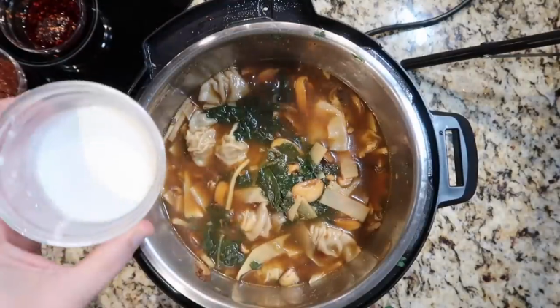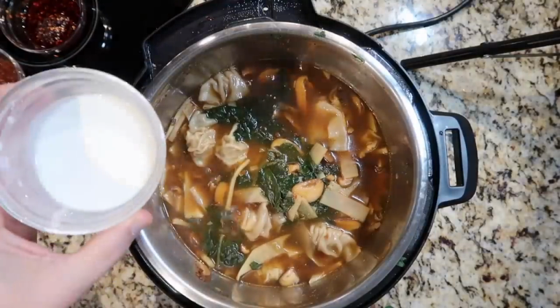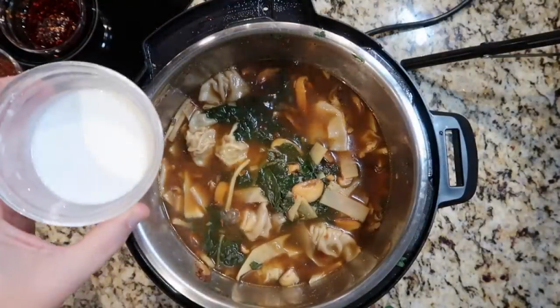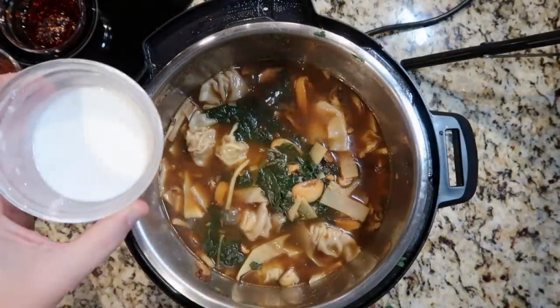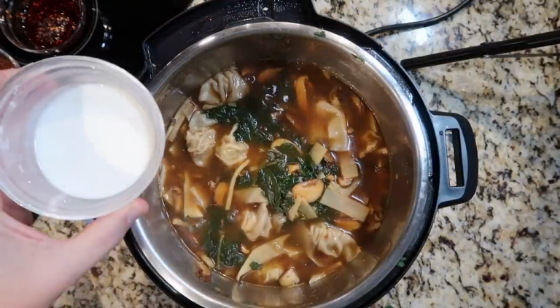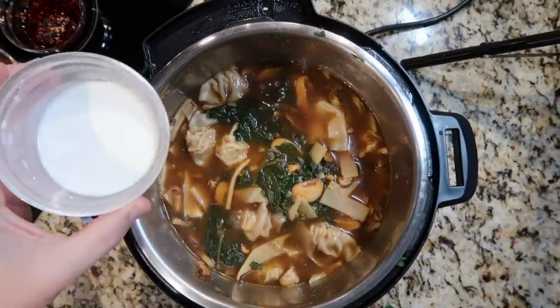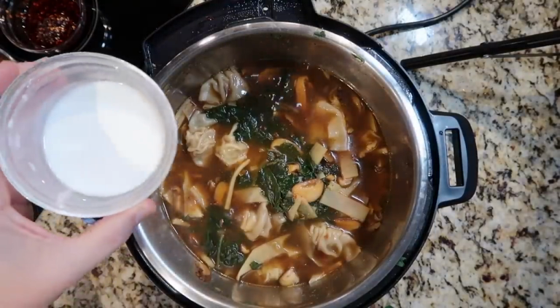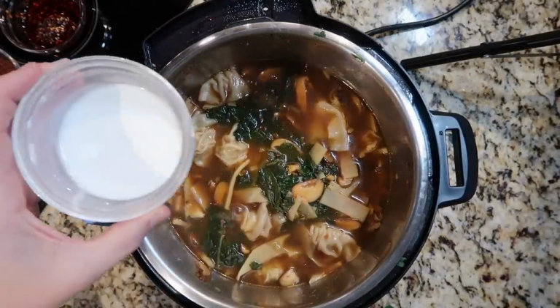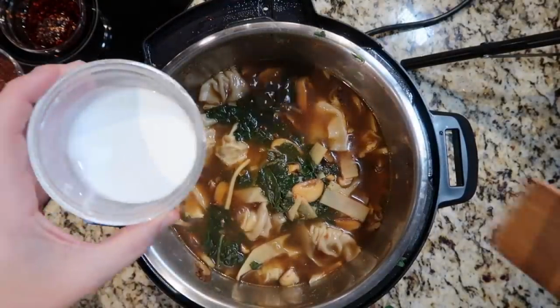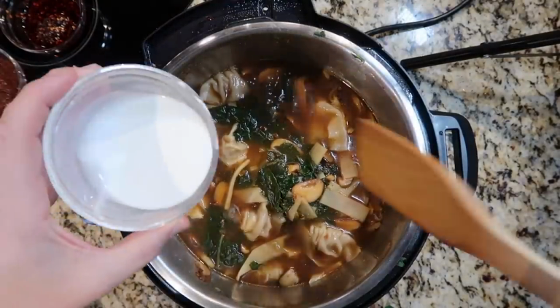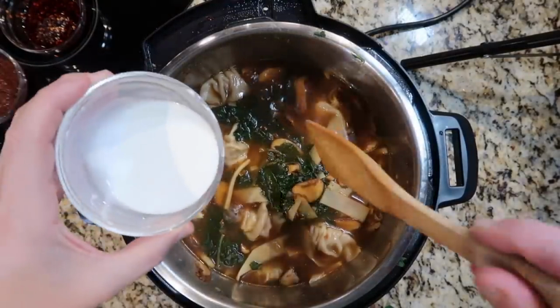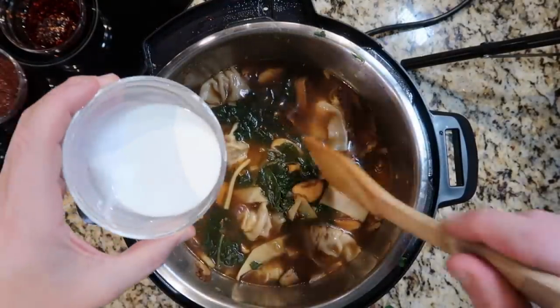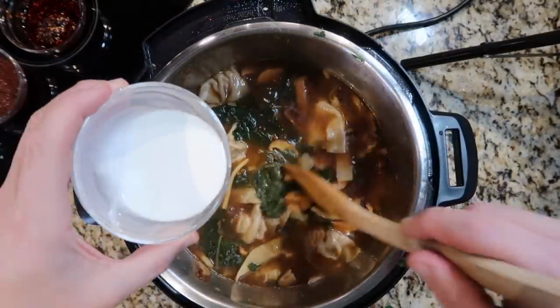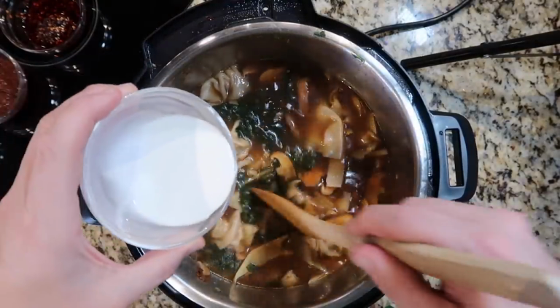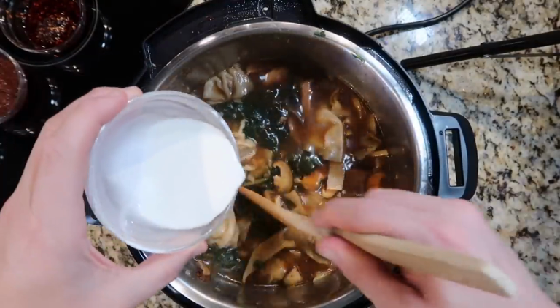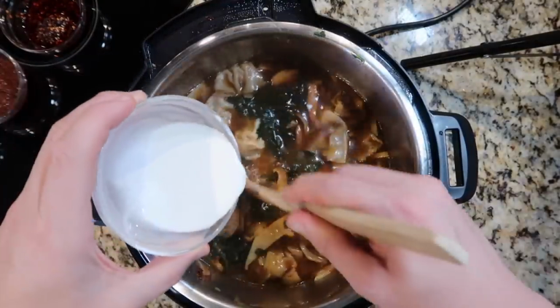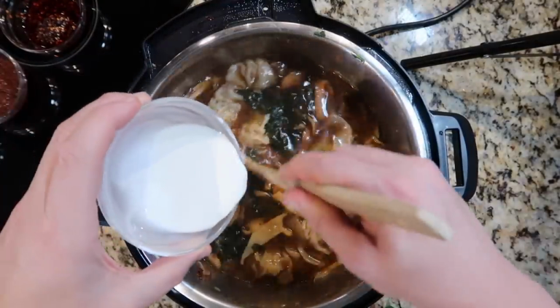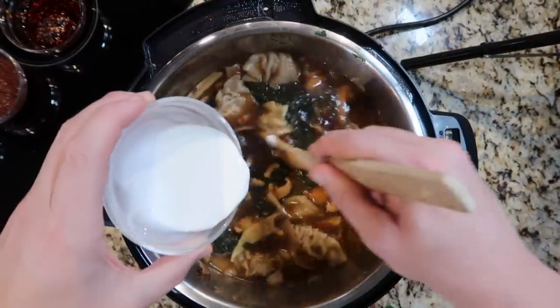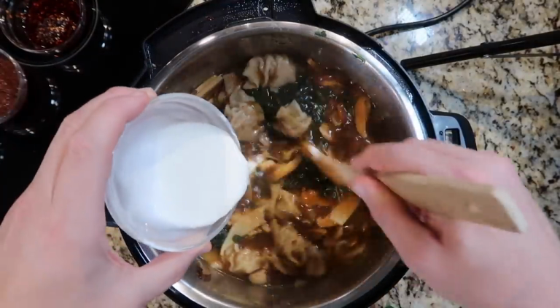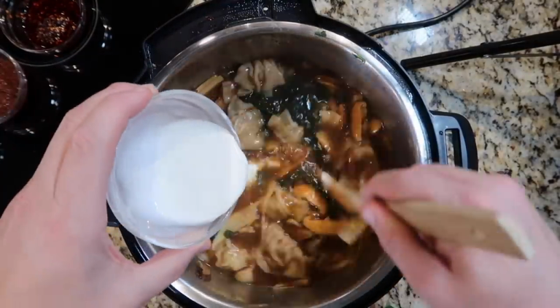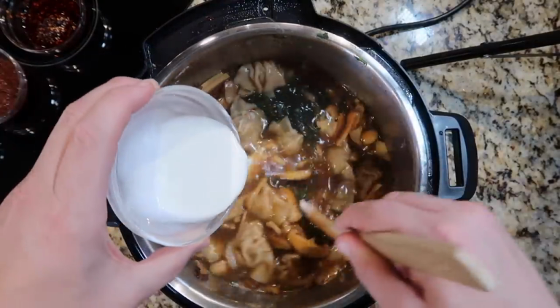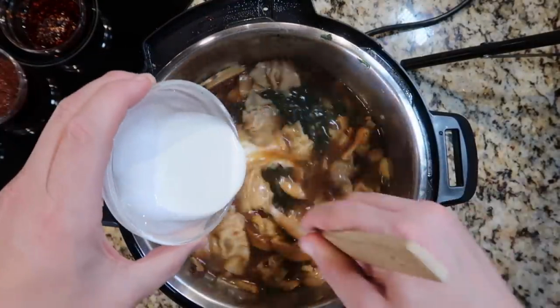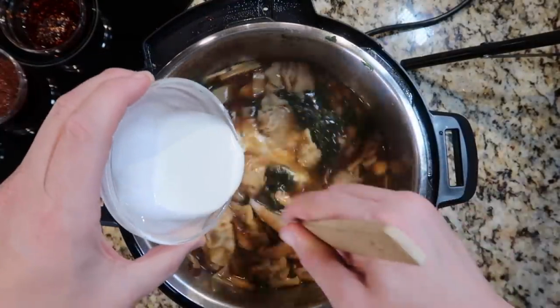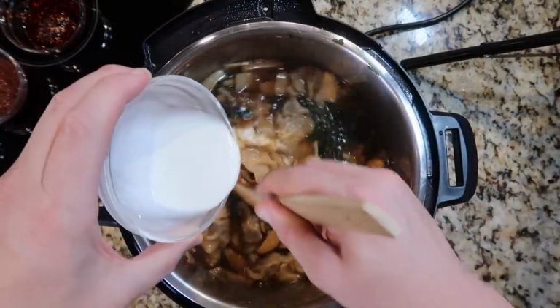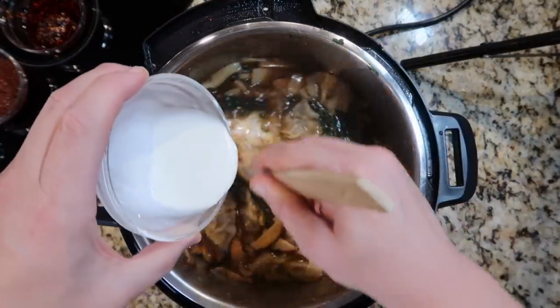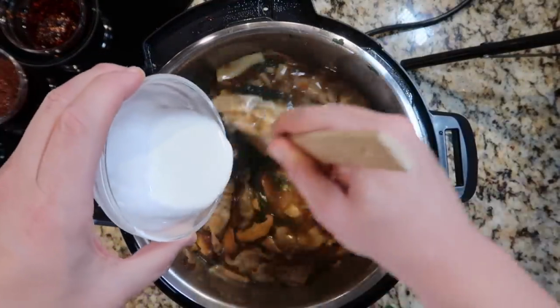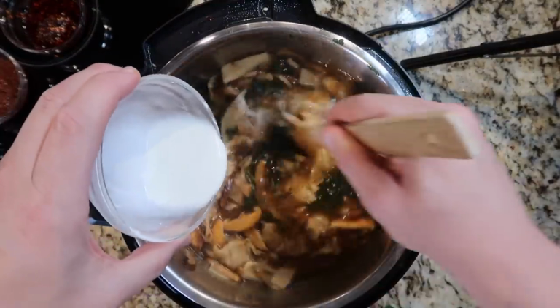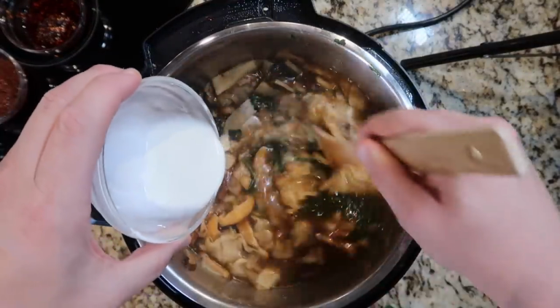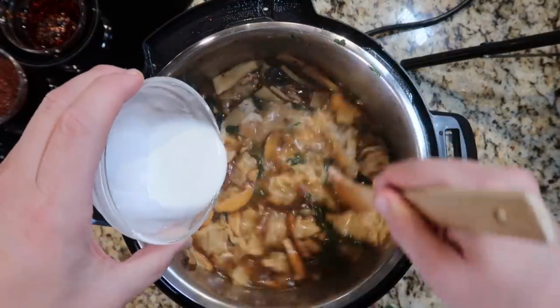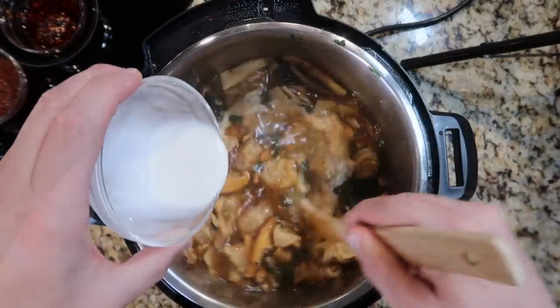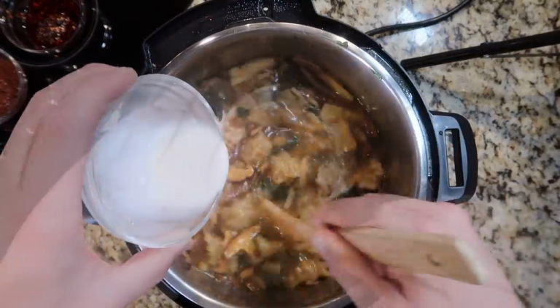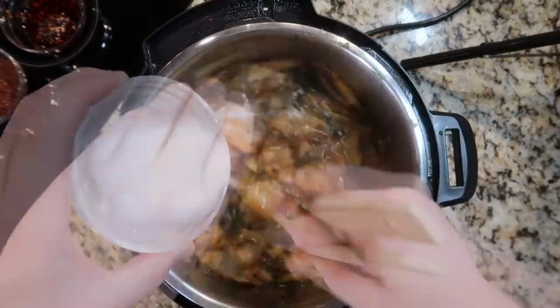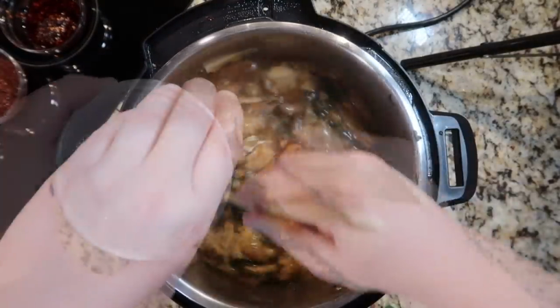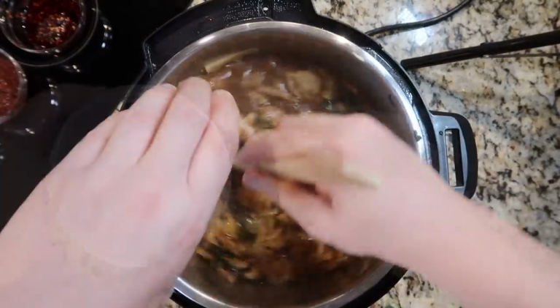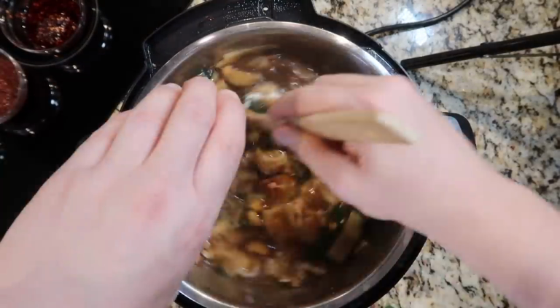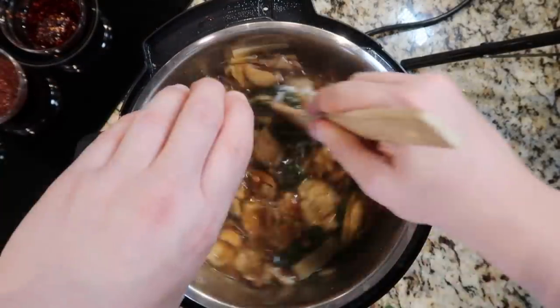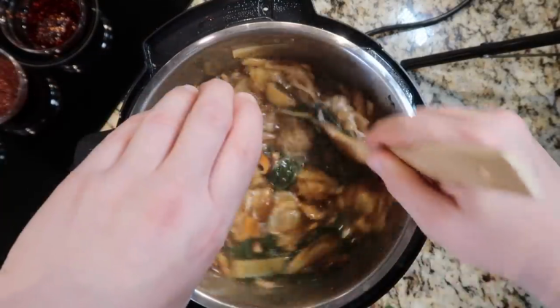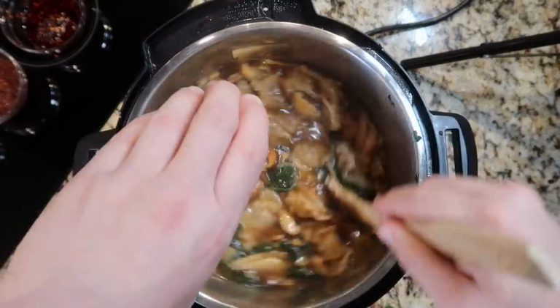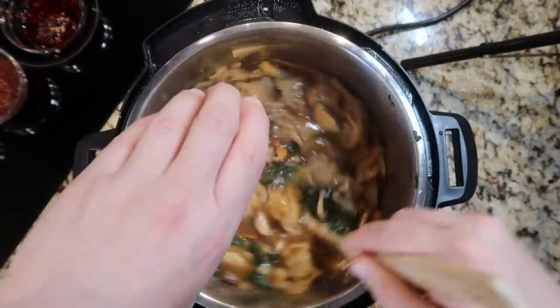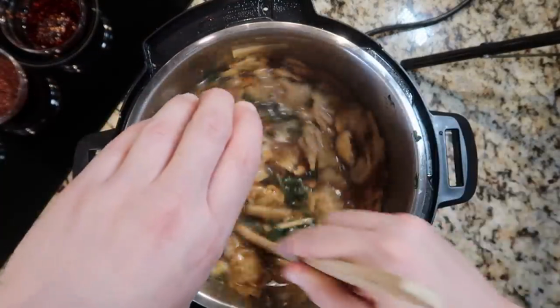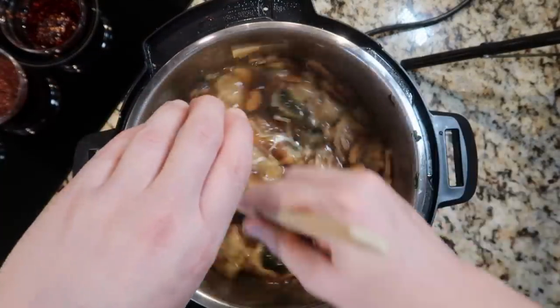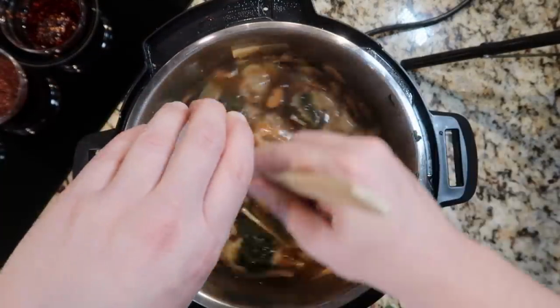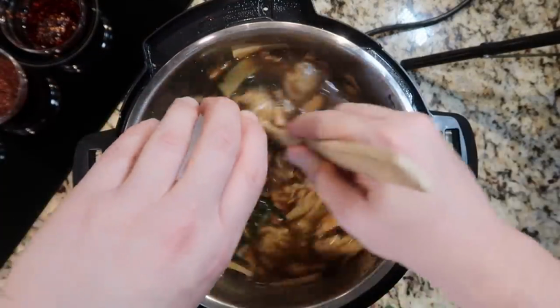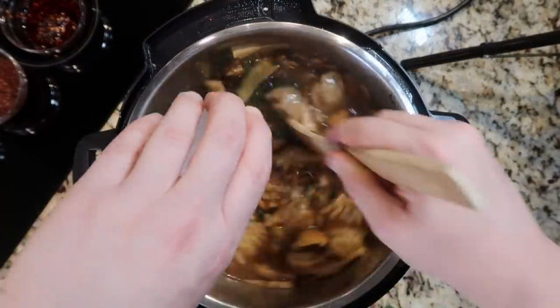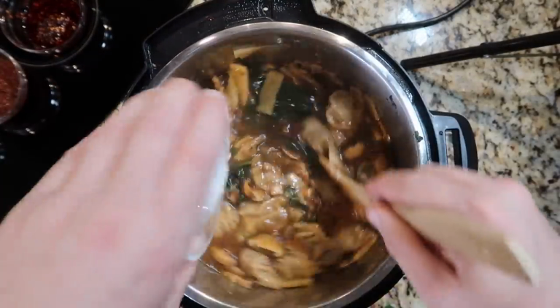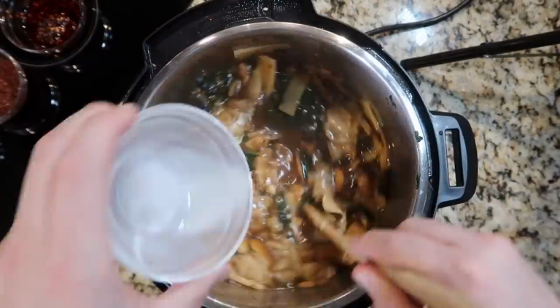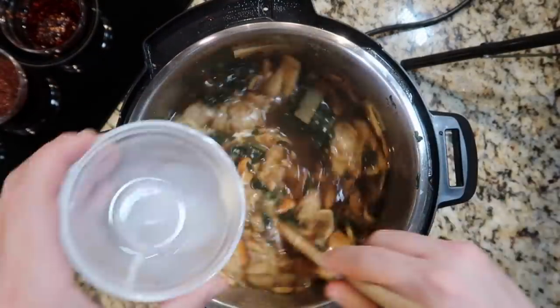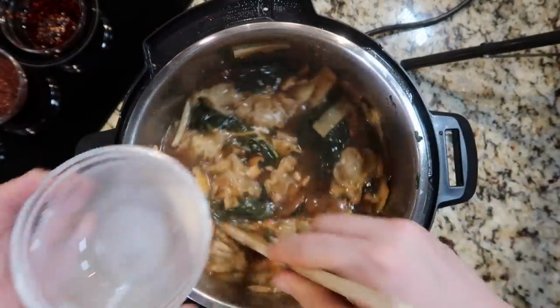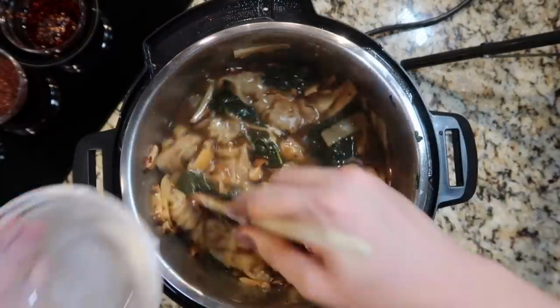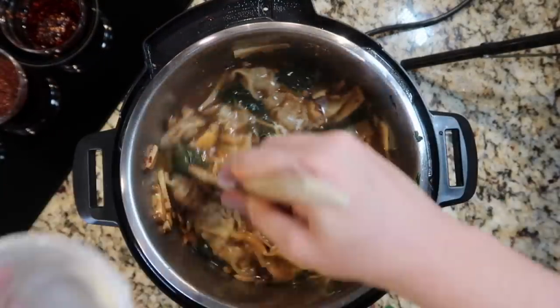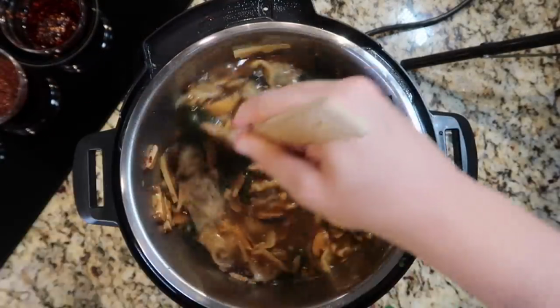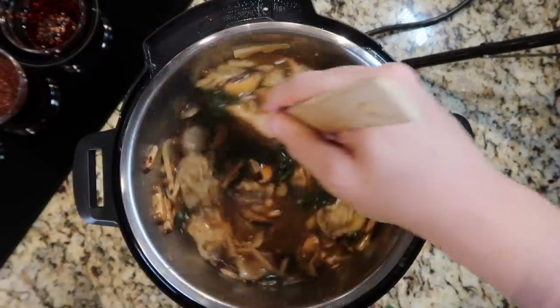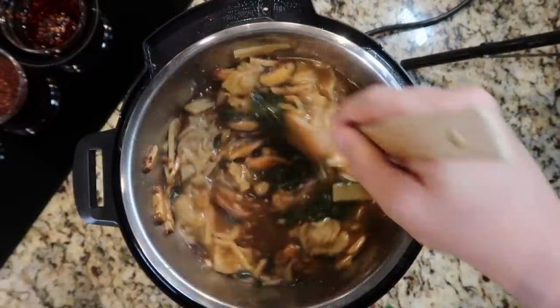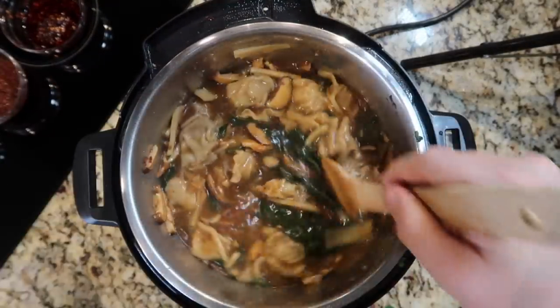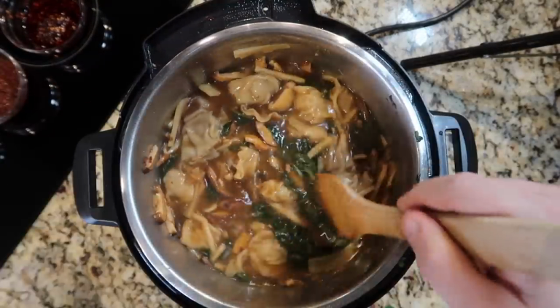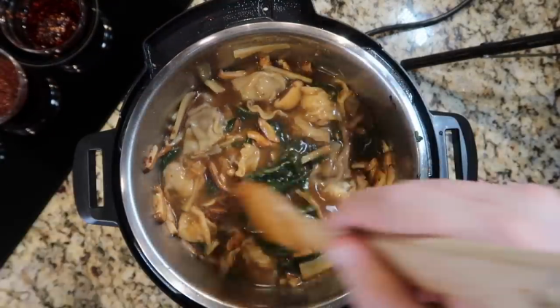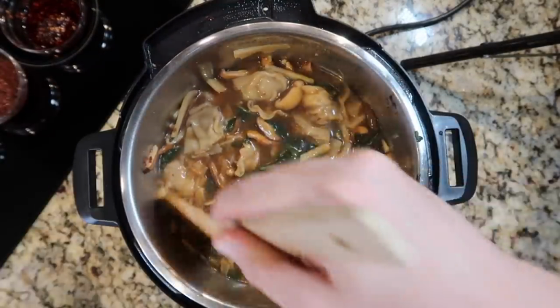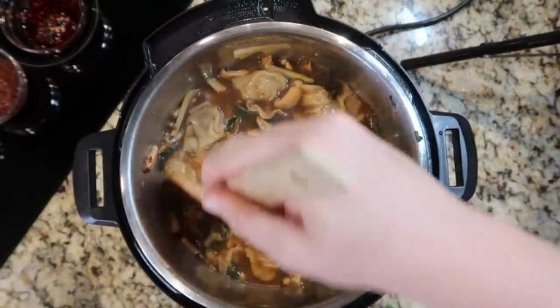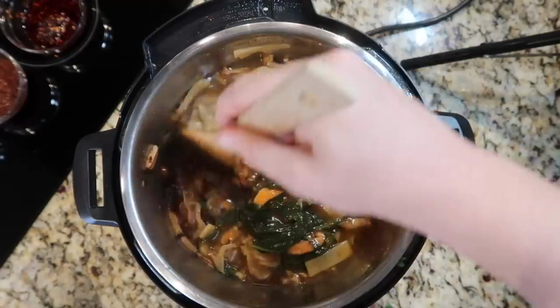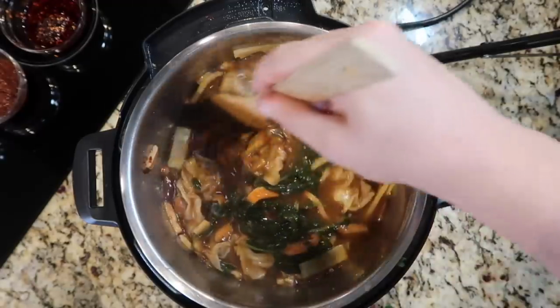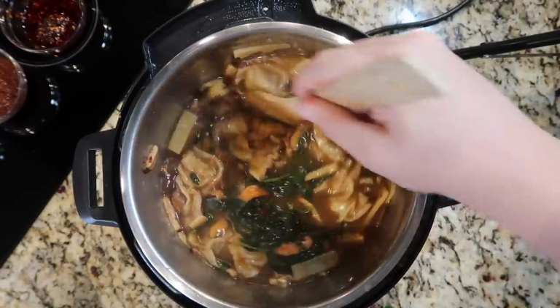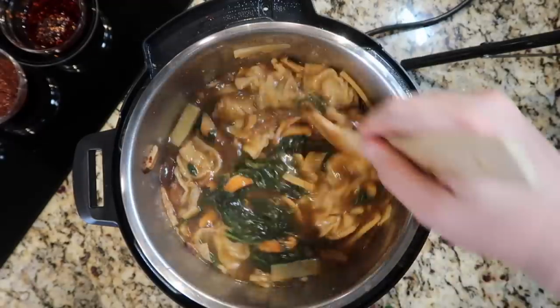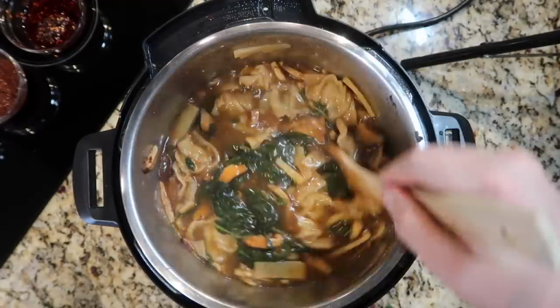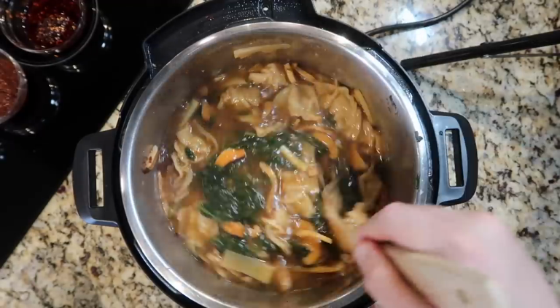Now I want to give the pot some heat because it's going to be time to add that cornstarch slurry. Coming down to the control panel, hit that sauté button, make sure we're on the high or more setting. Now that my pot's bubbling, I'm going to stir in my slurry. It's going to be a nice thick soup, just how I like it.